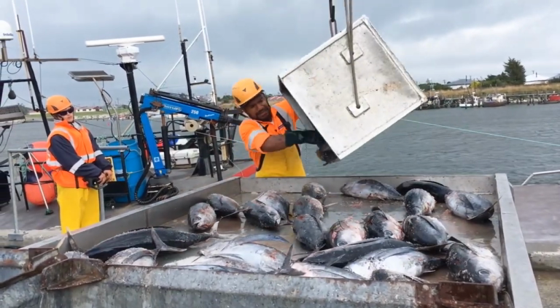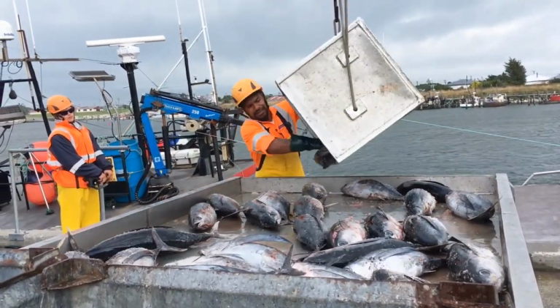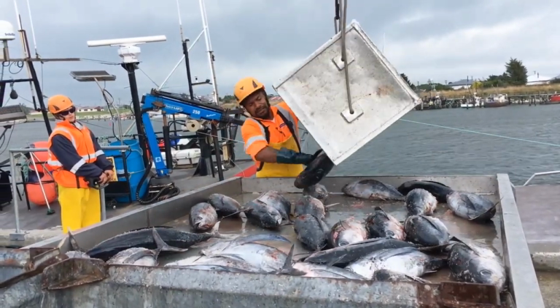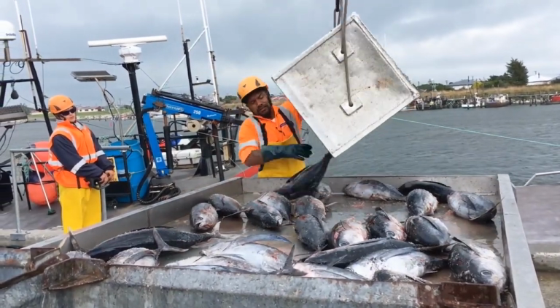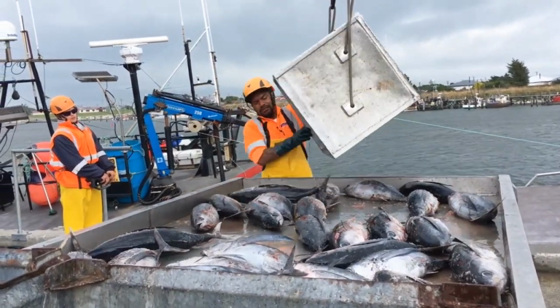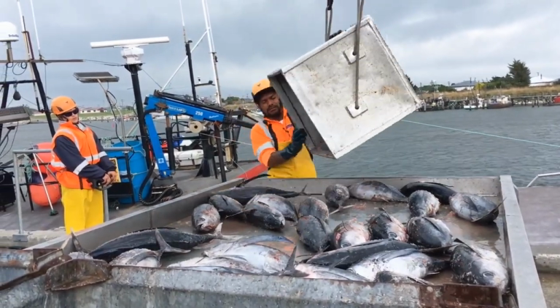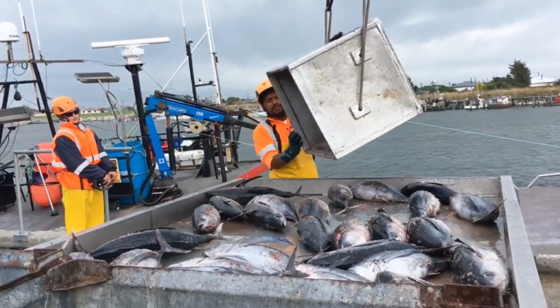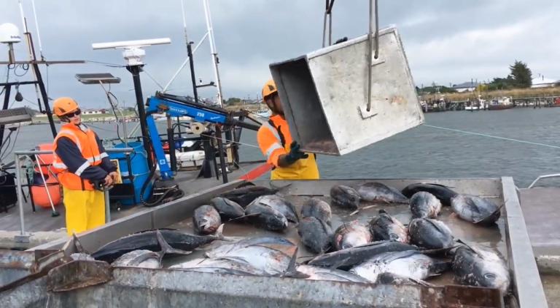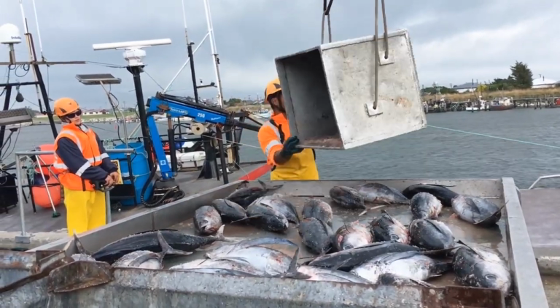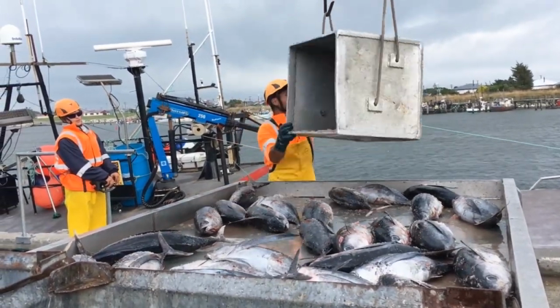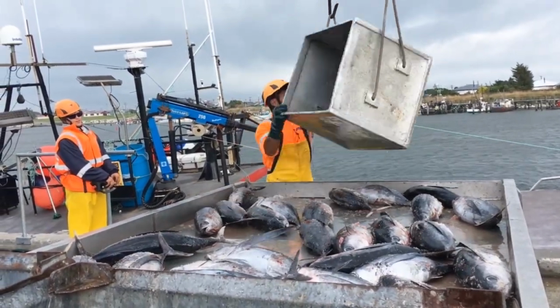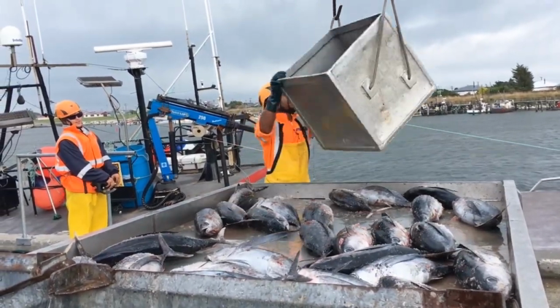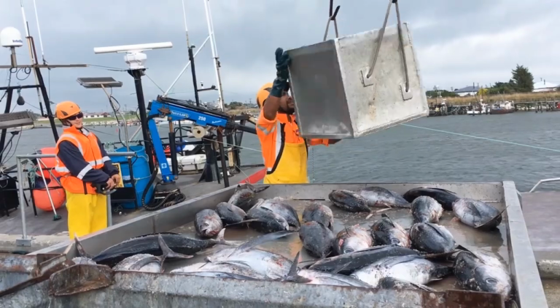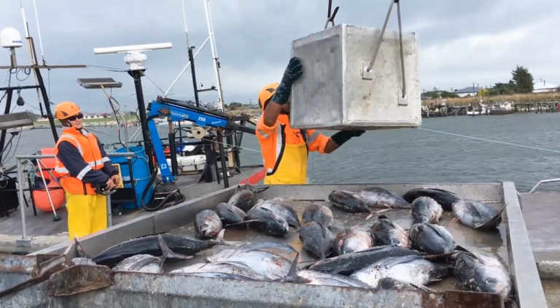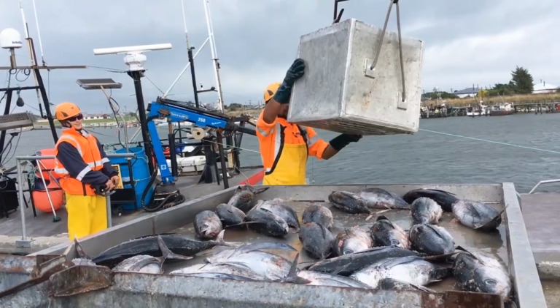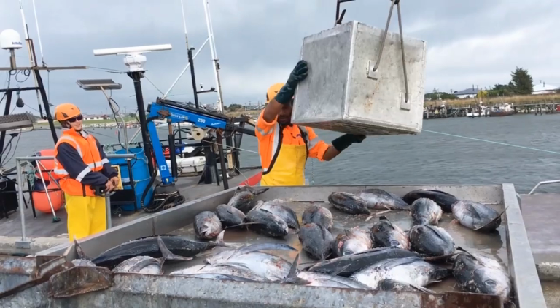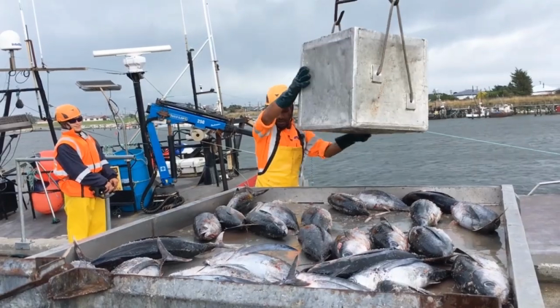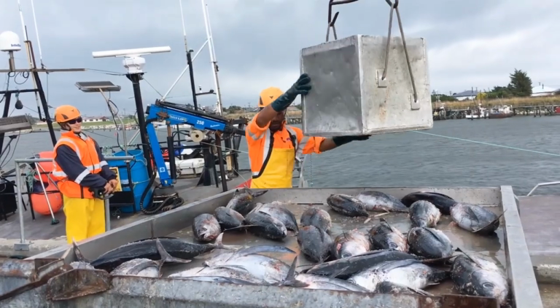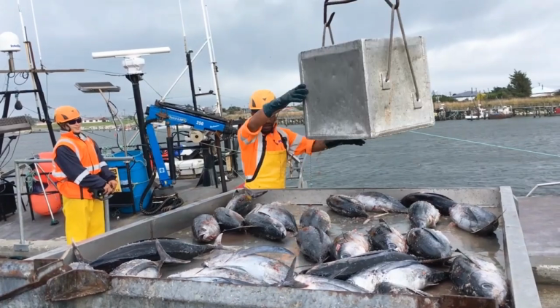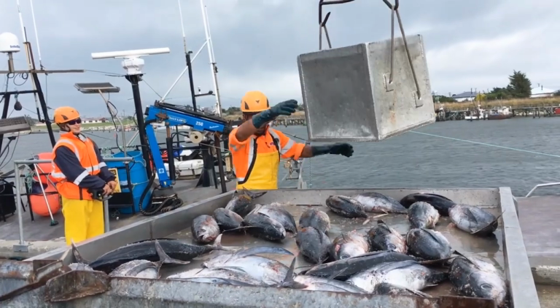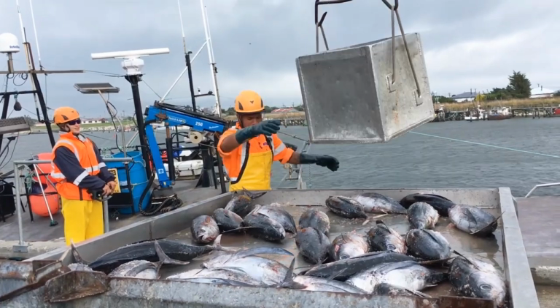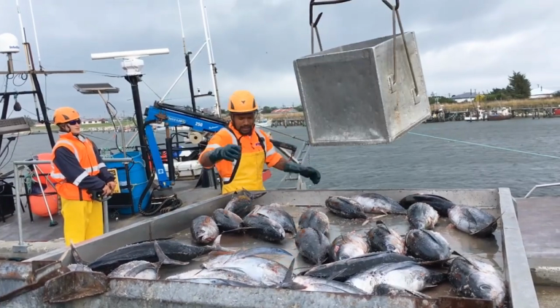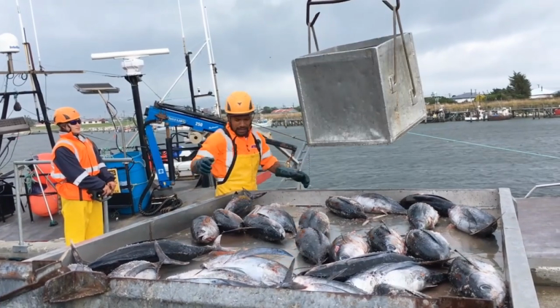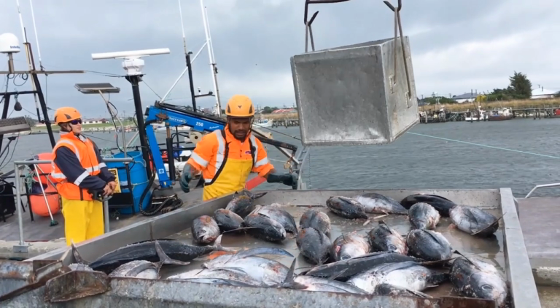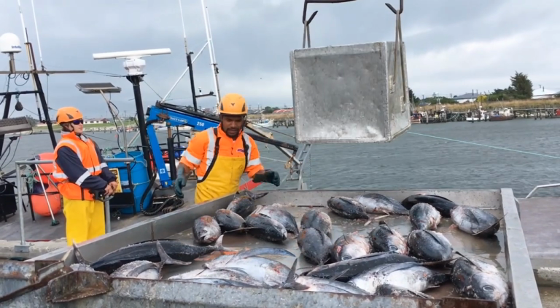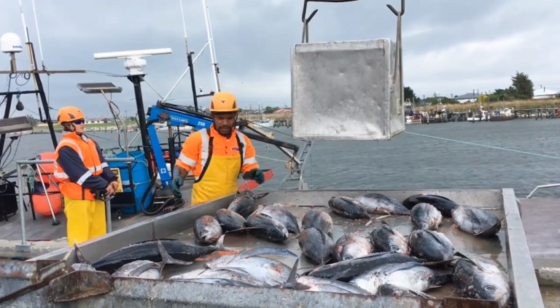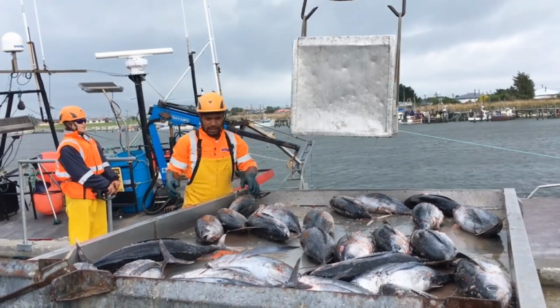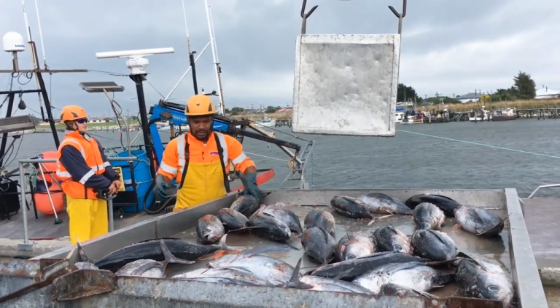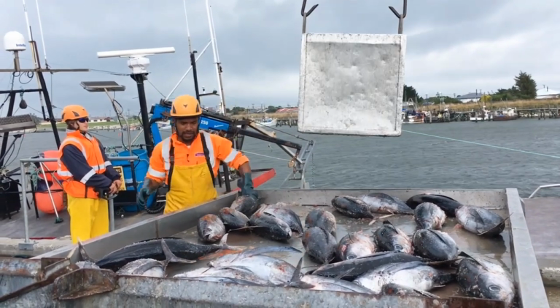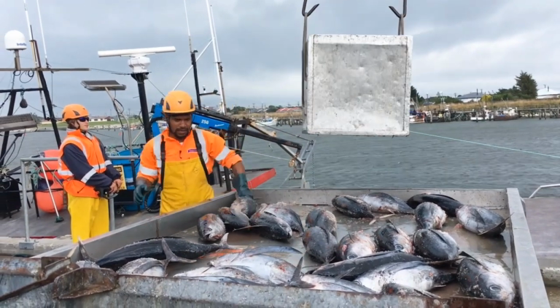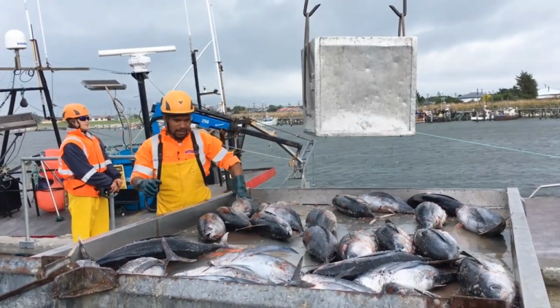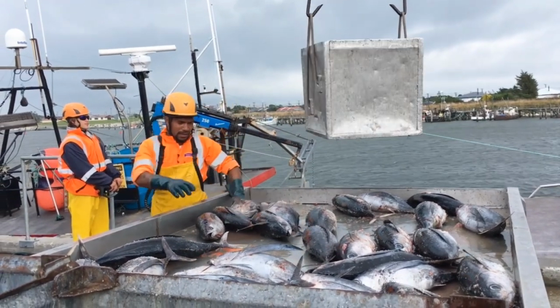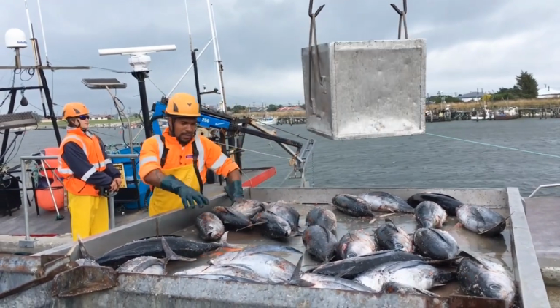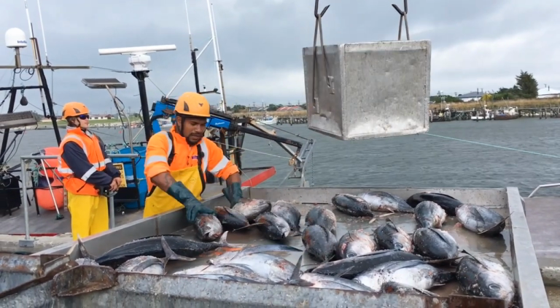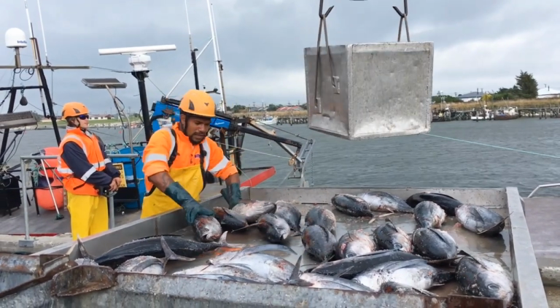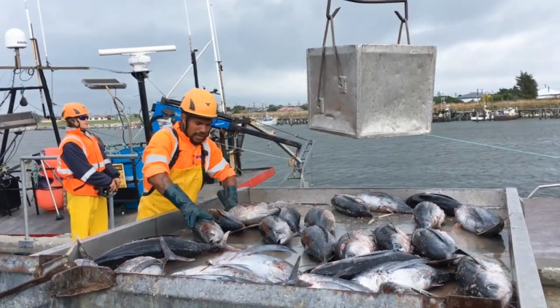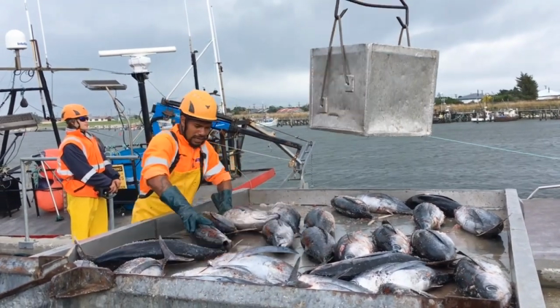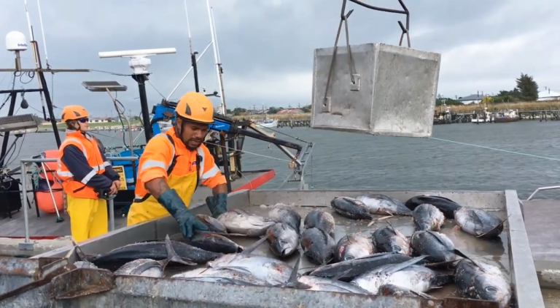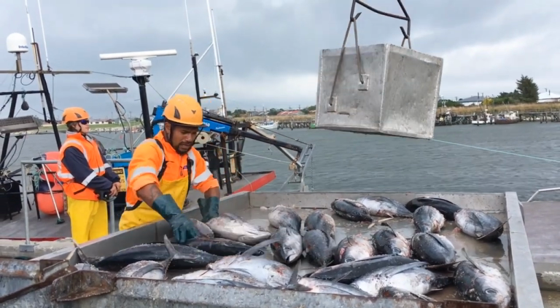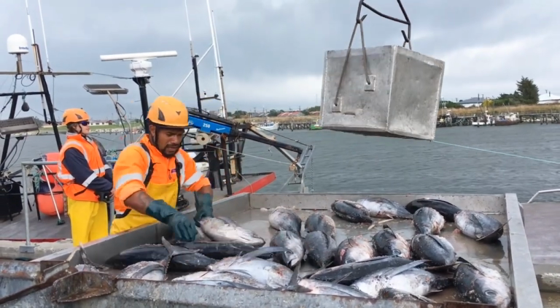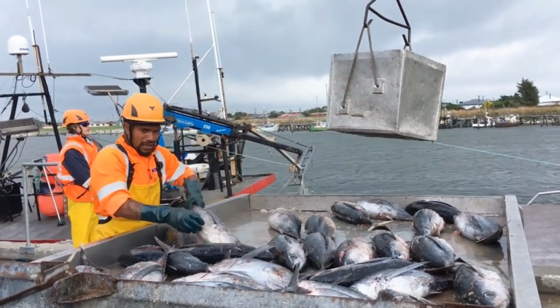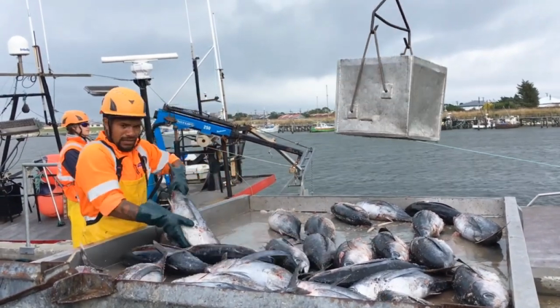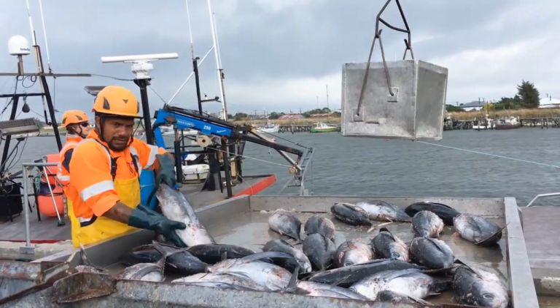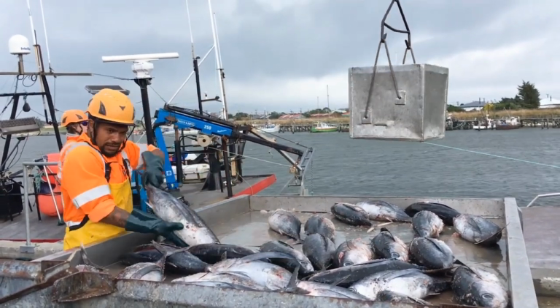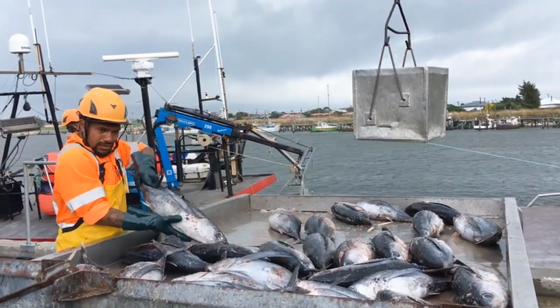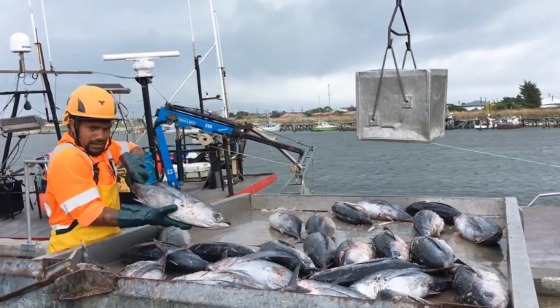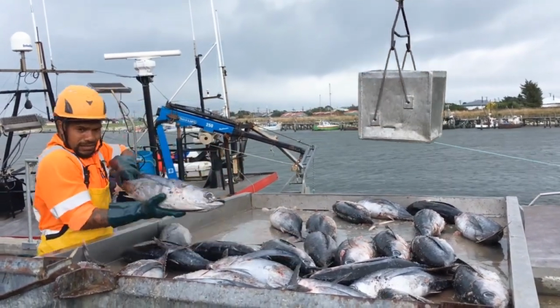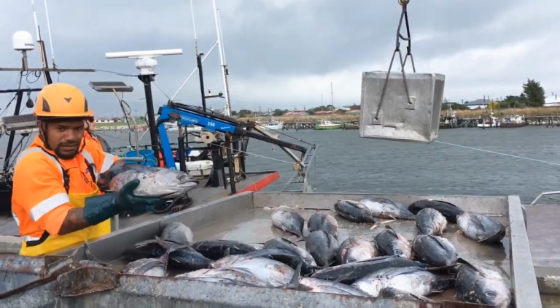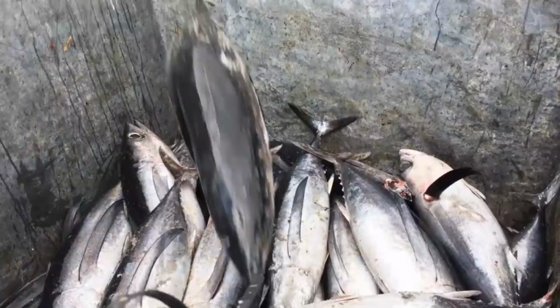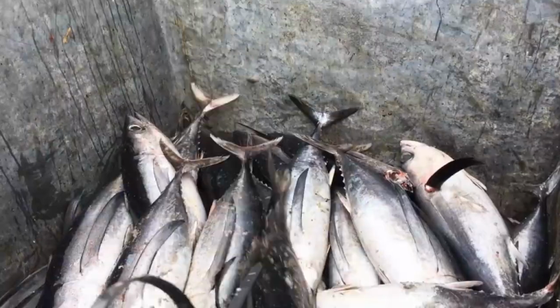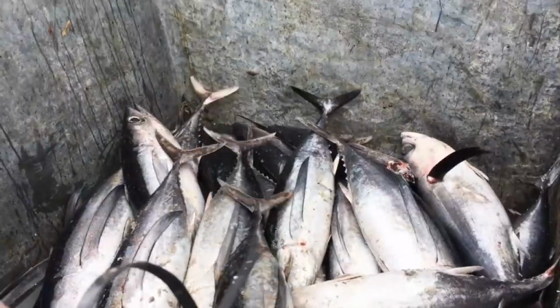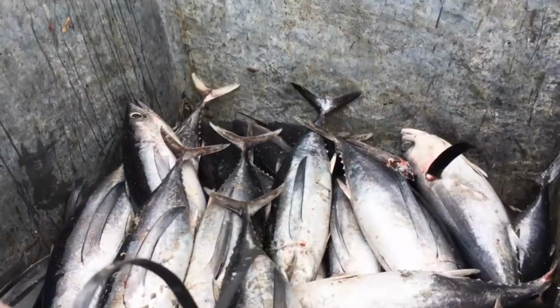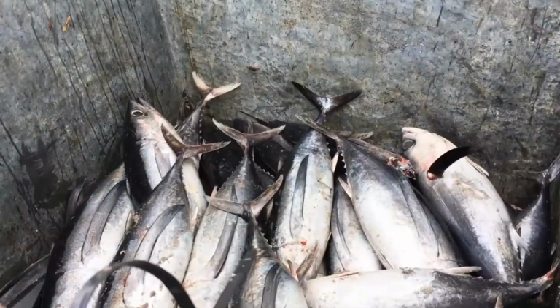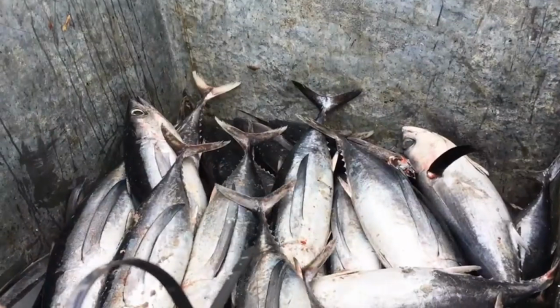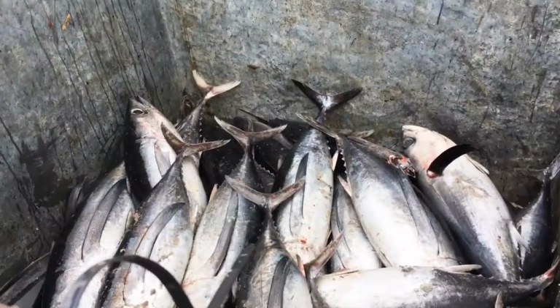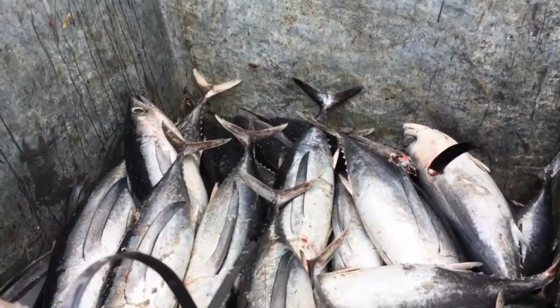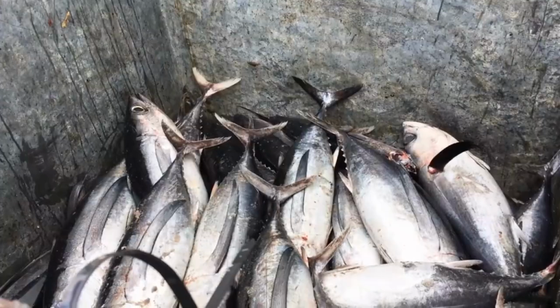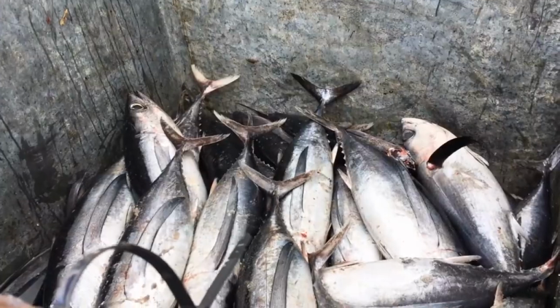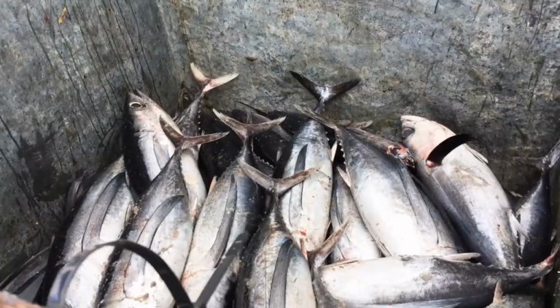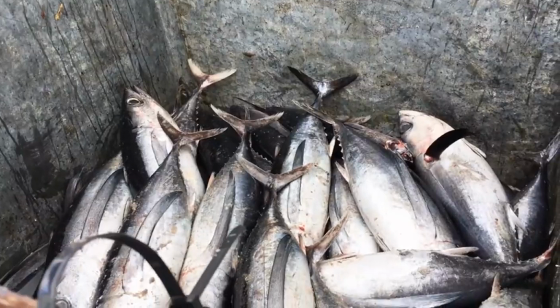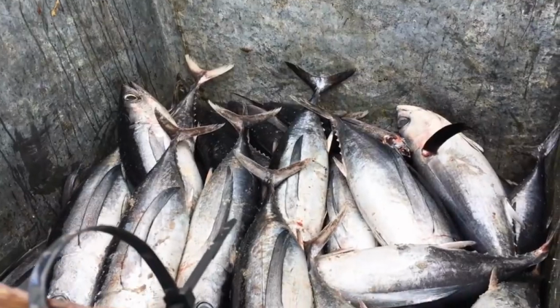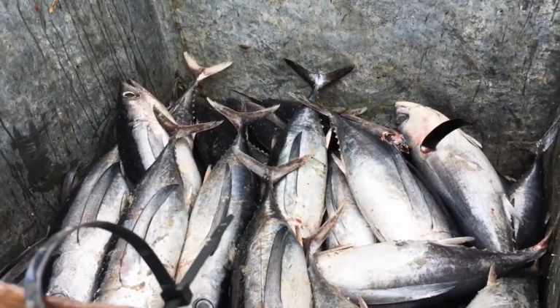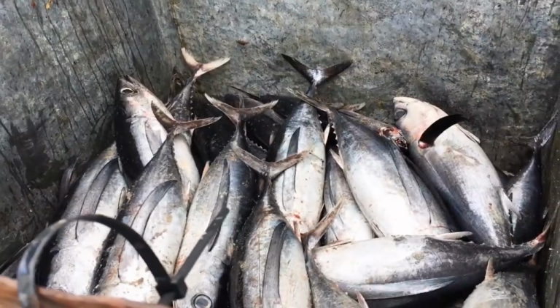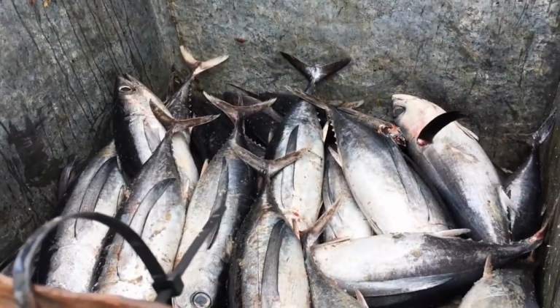Four boats were due to unload on Sunday, with another 12 to 13 looking to come to port over the next few days in Greymouth.